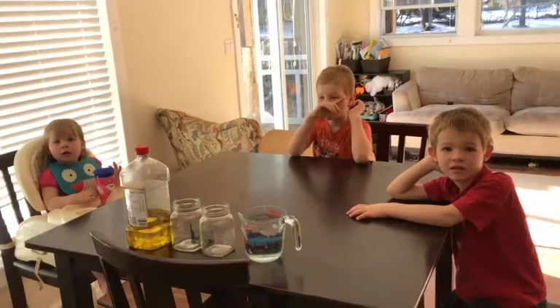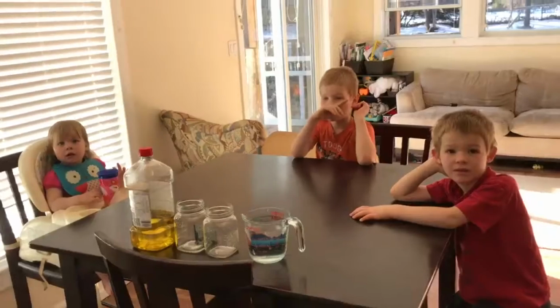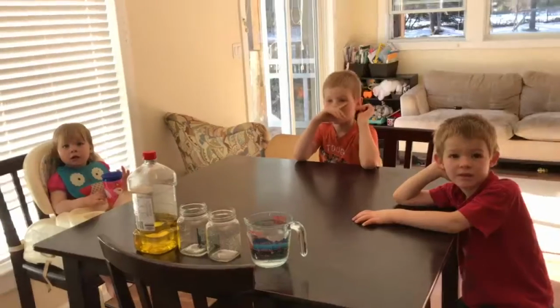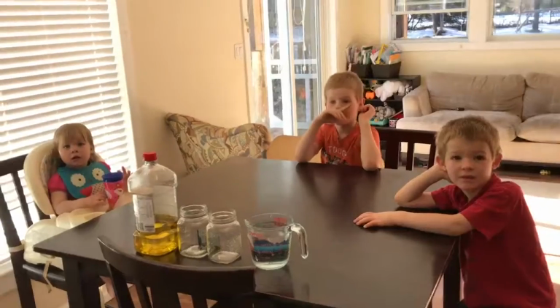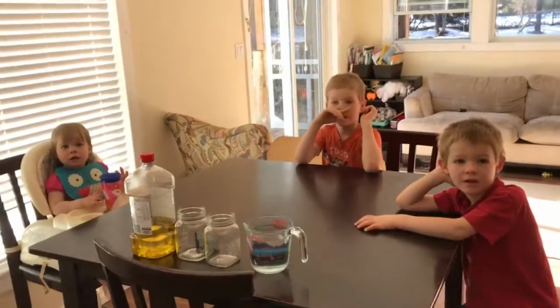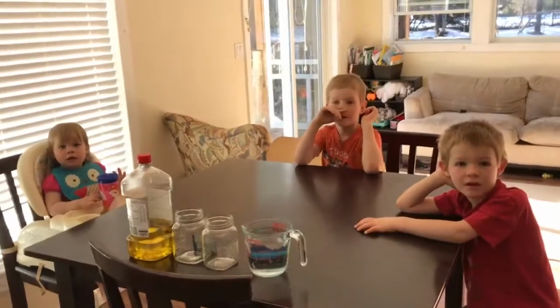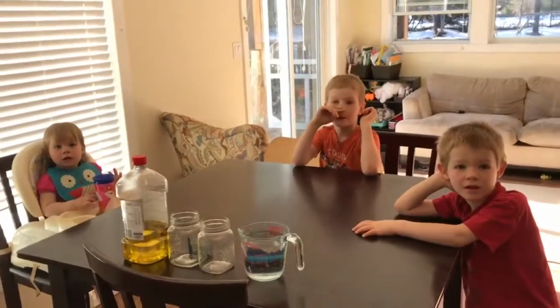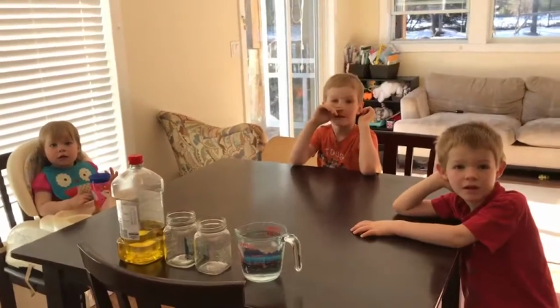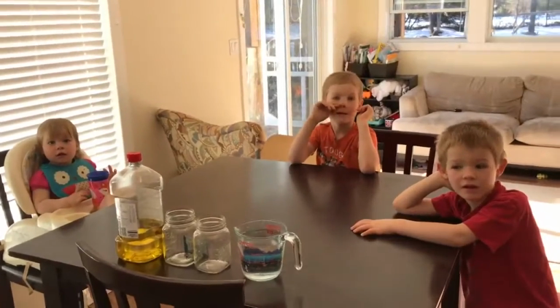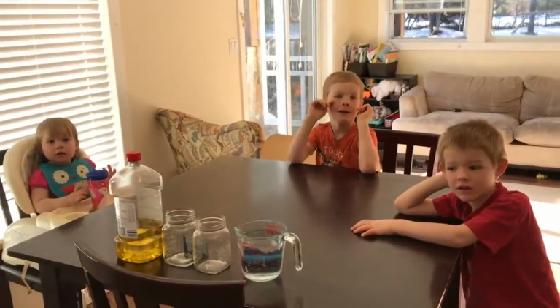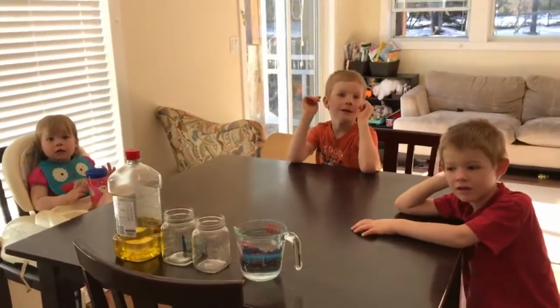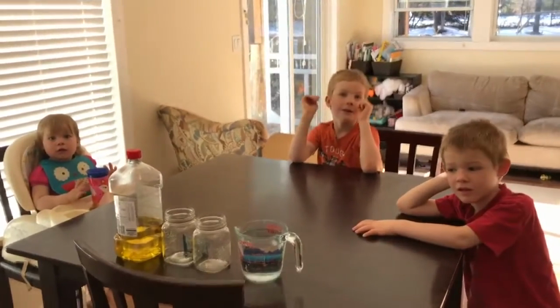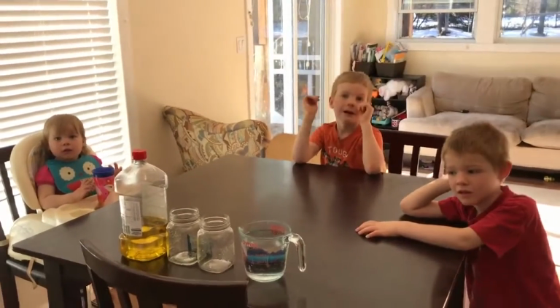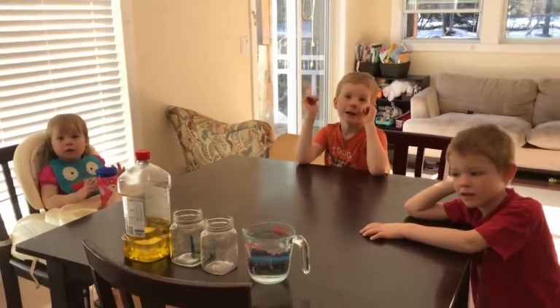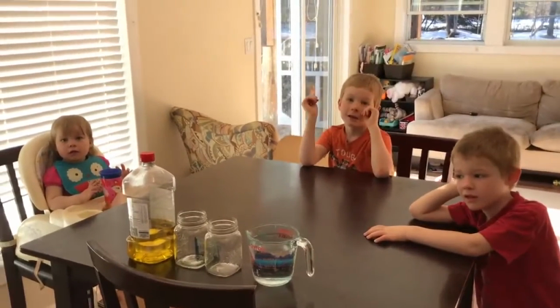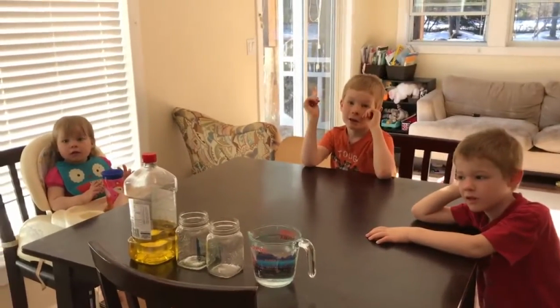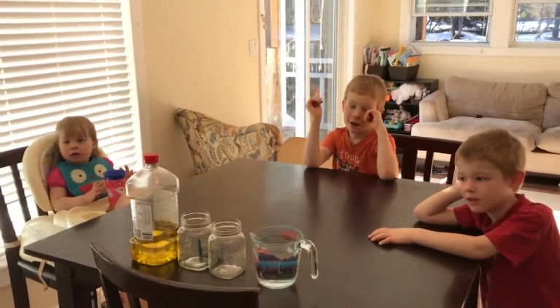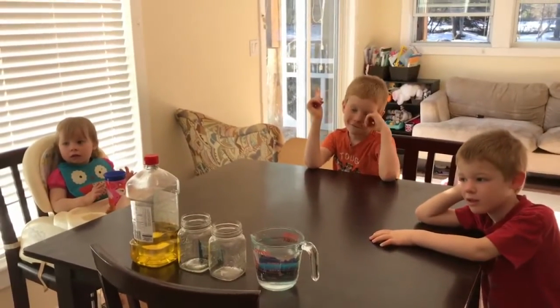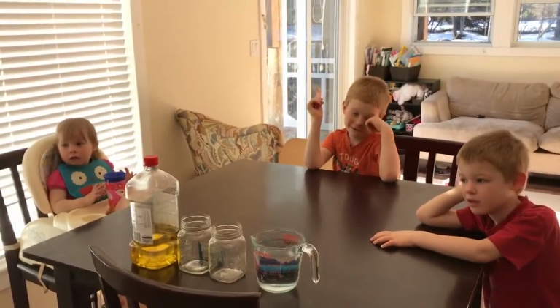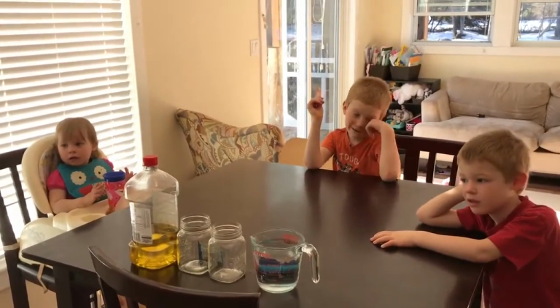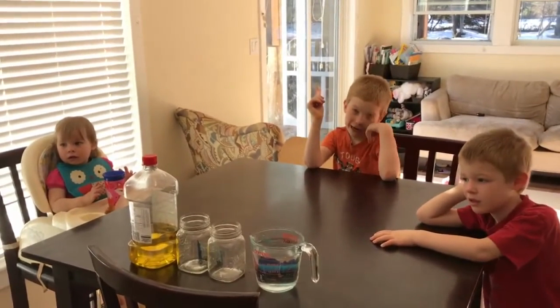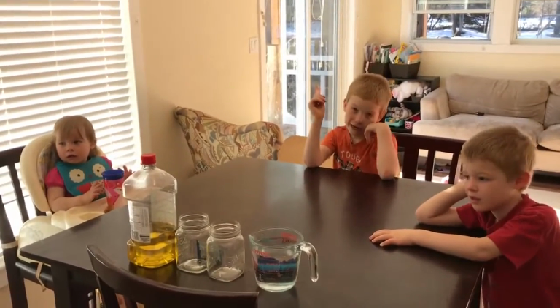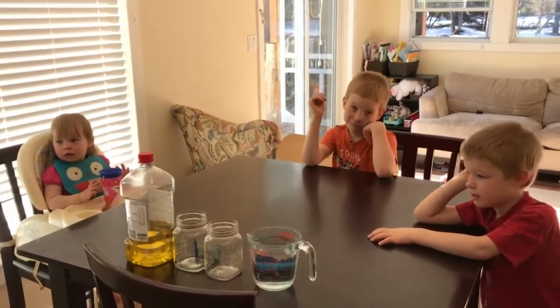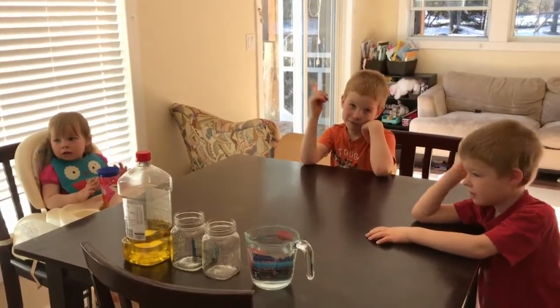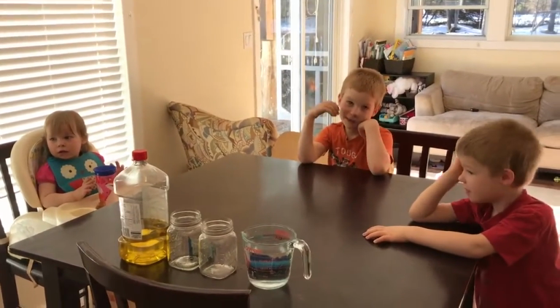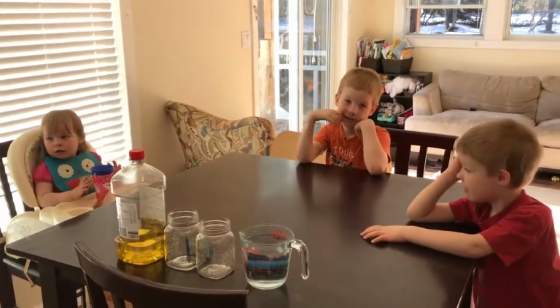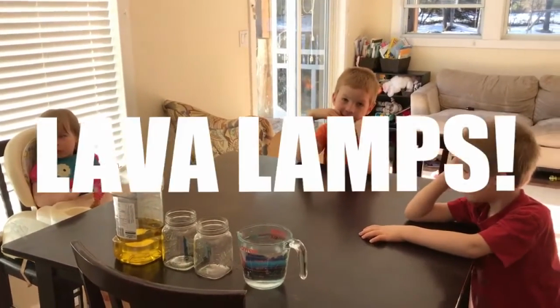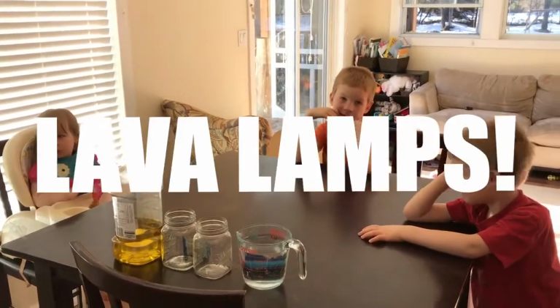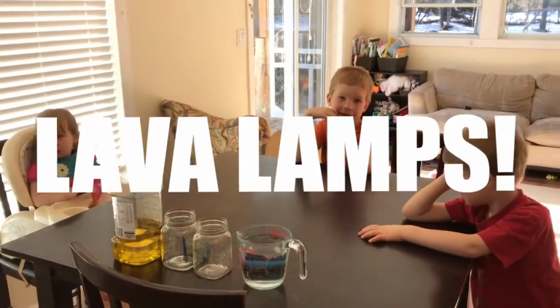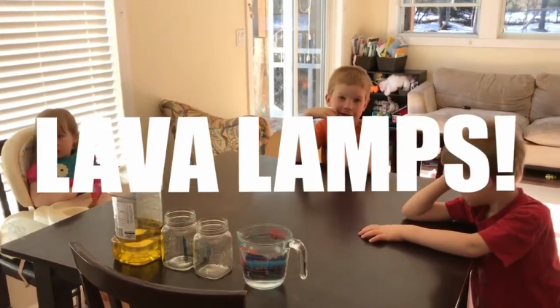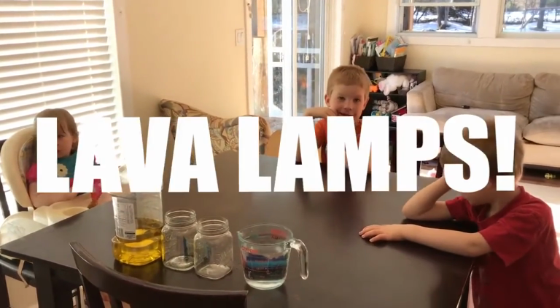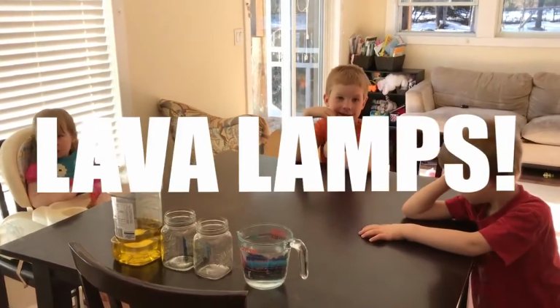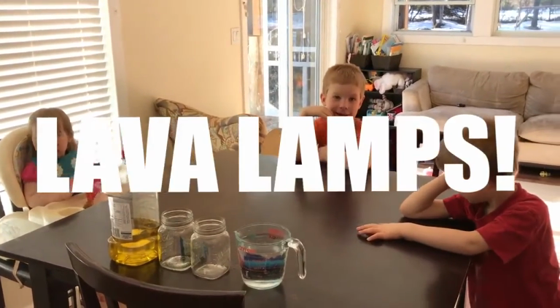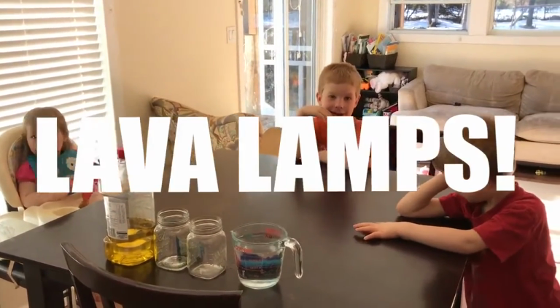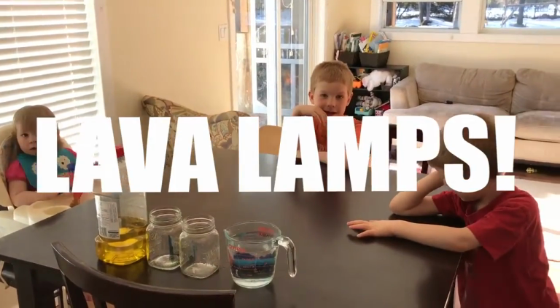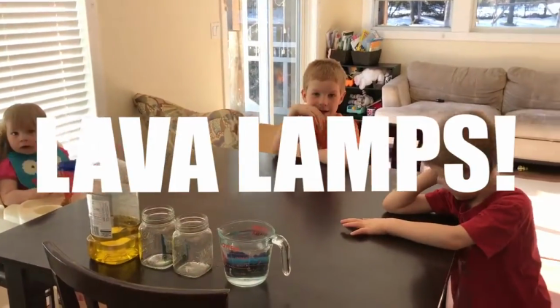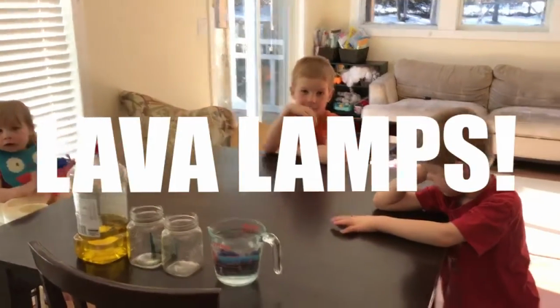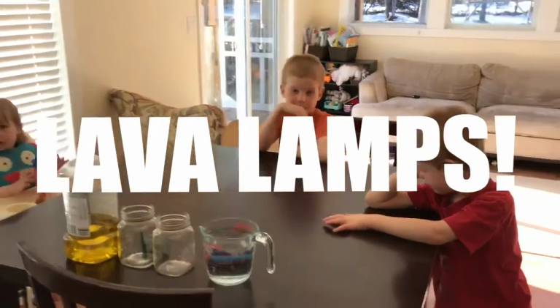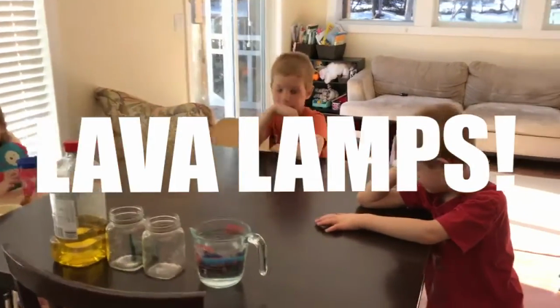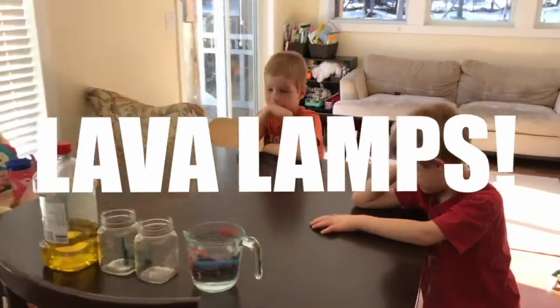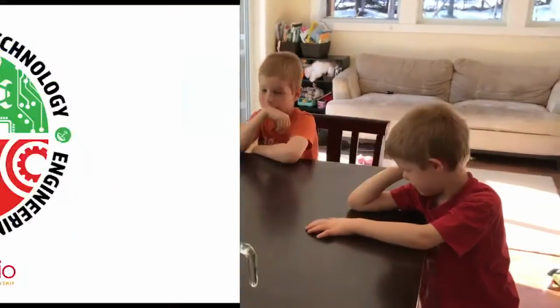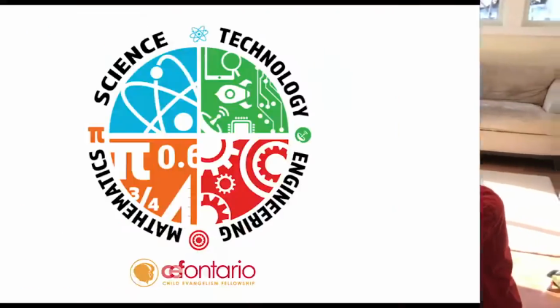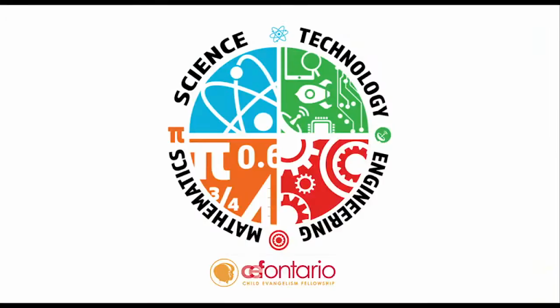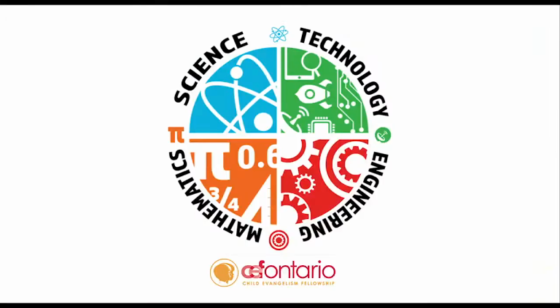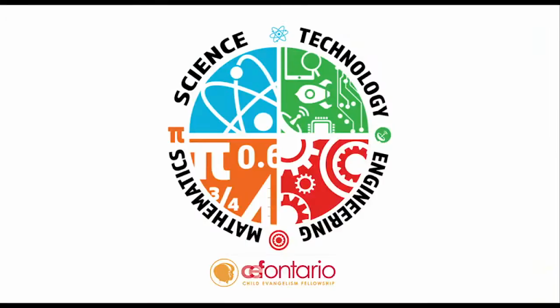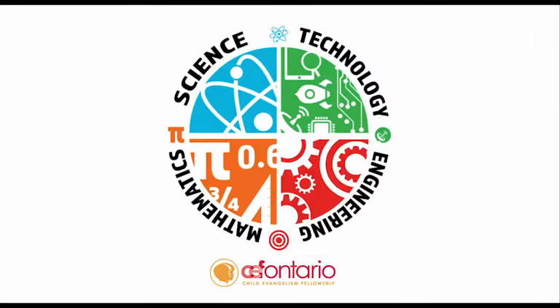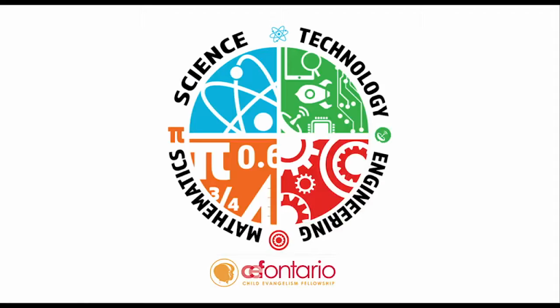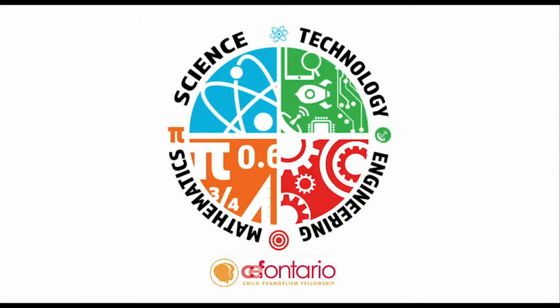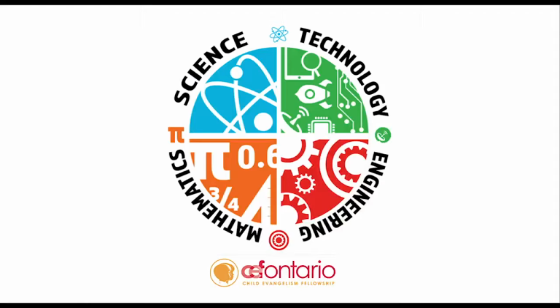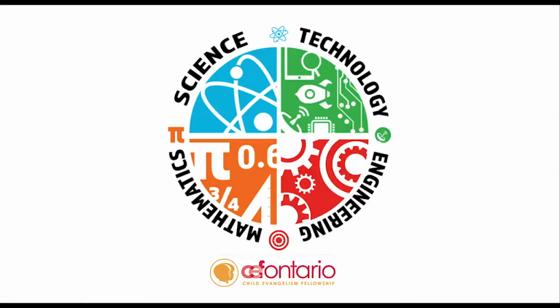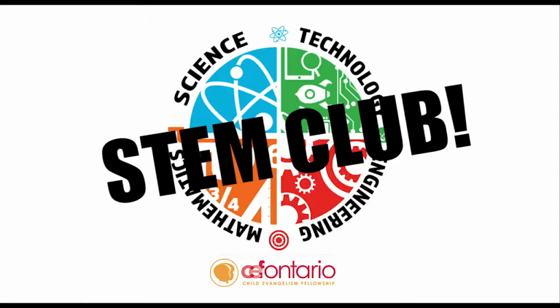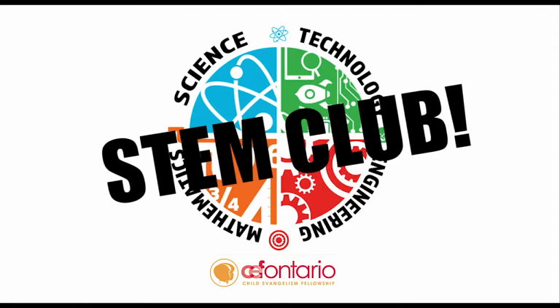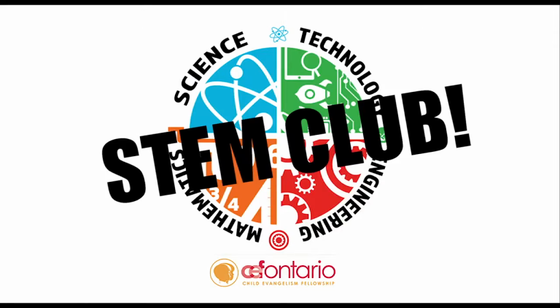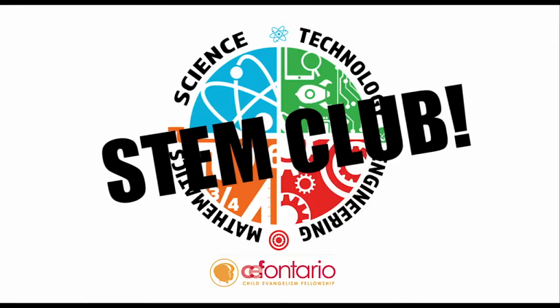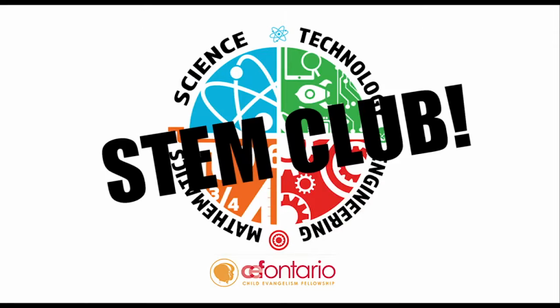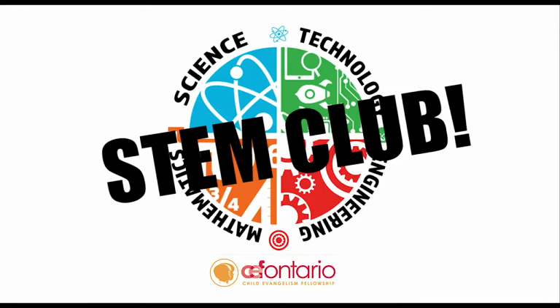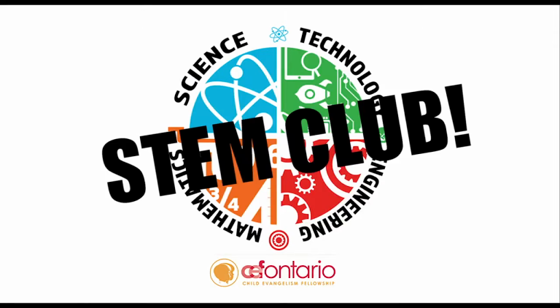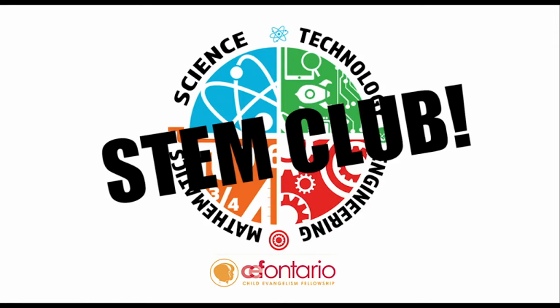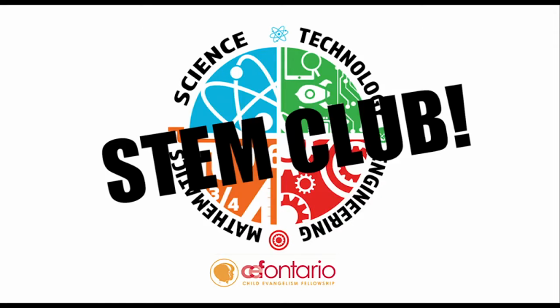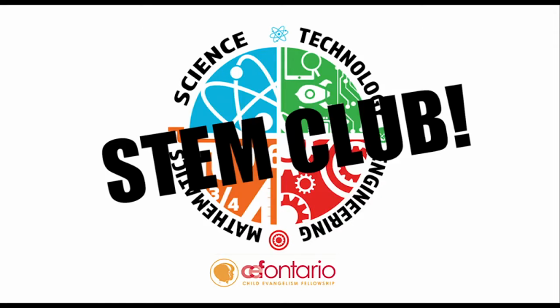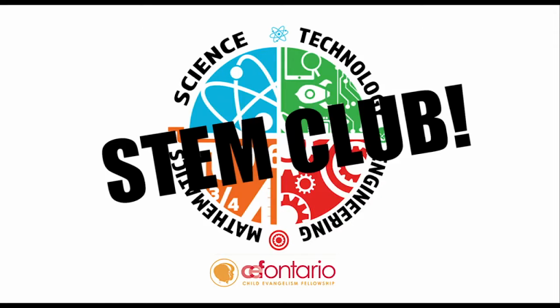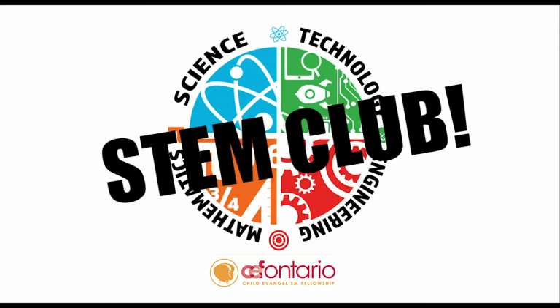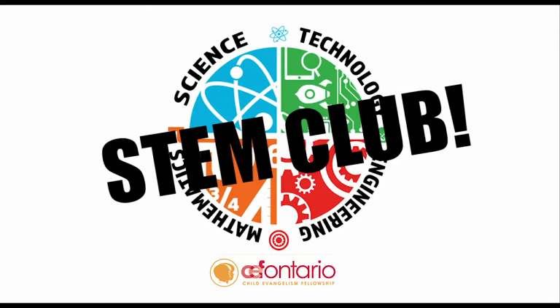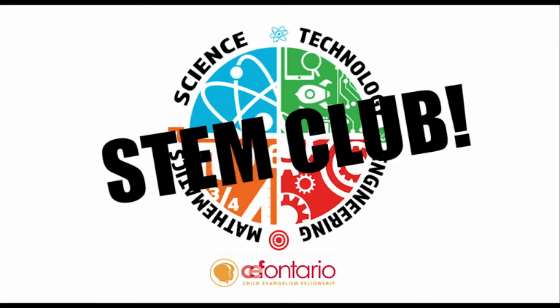What are we going to do today? Lava lamps. STEM CLUB!